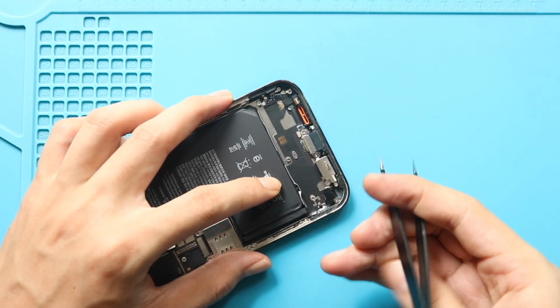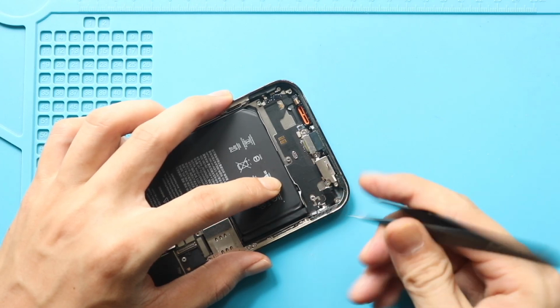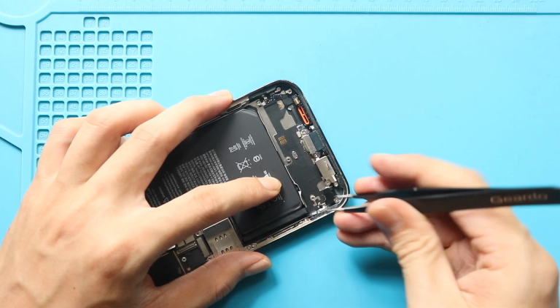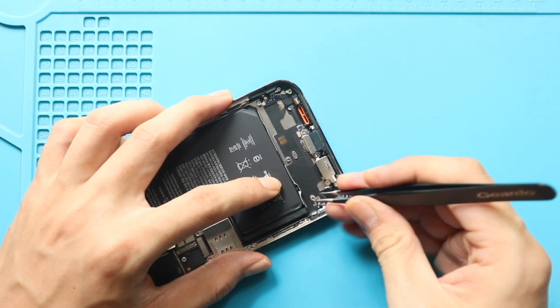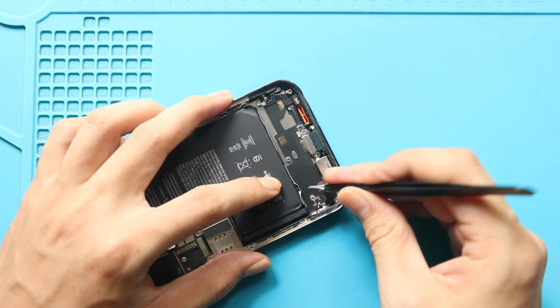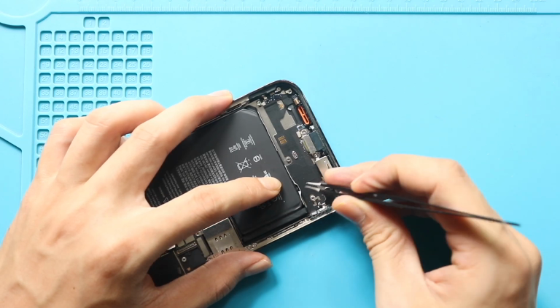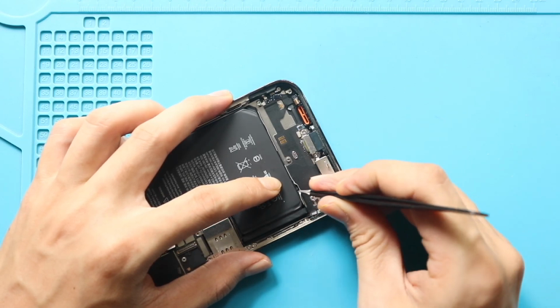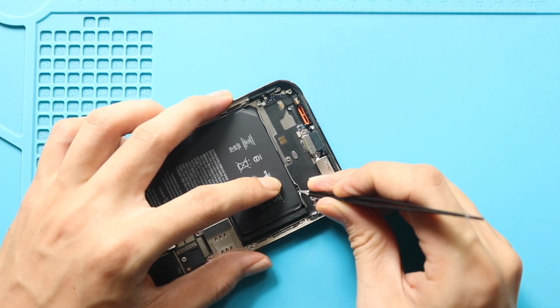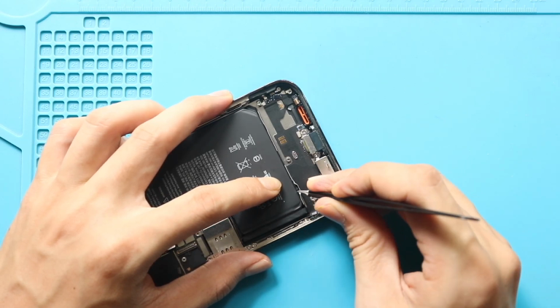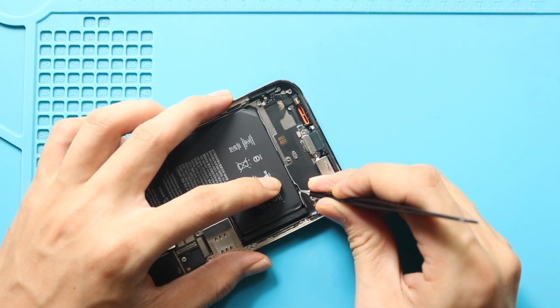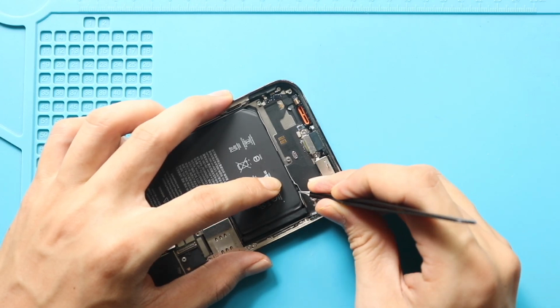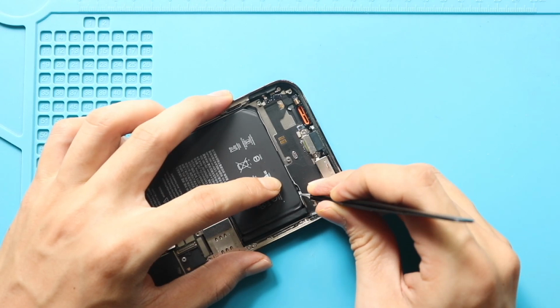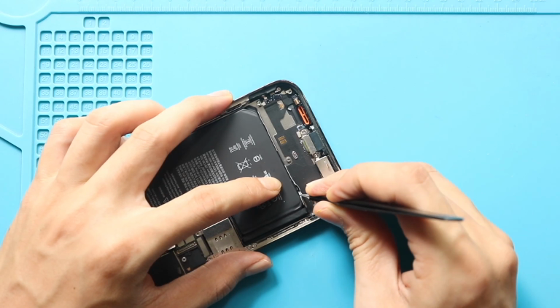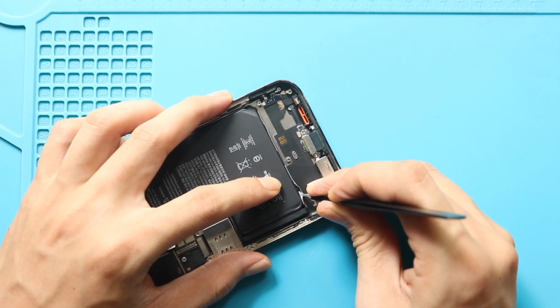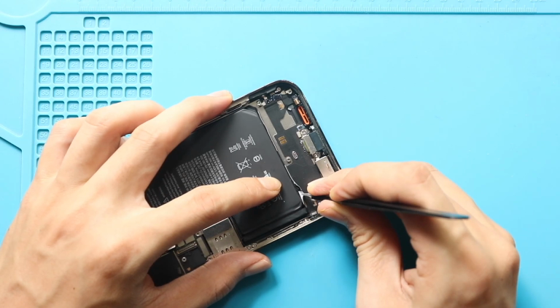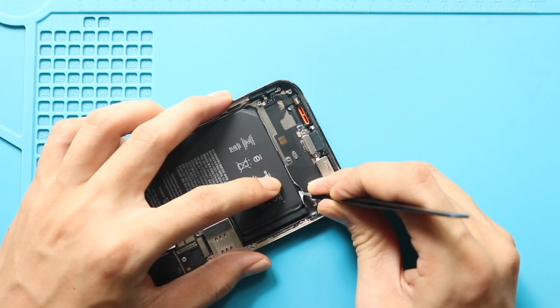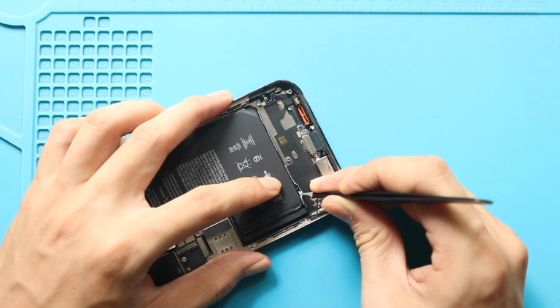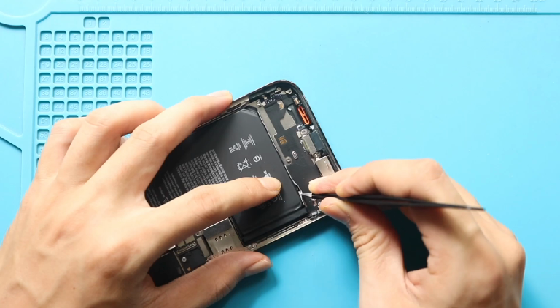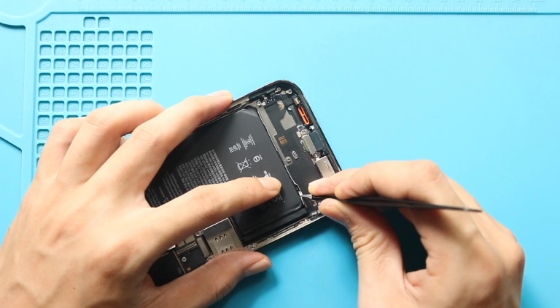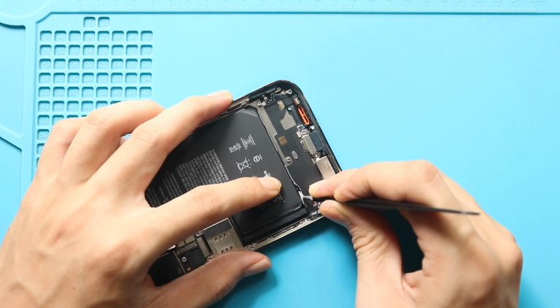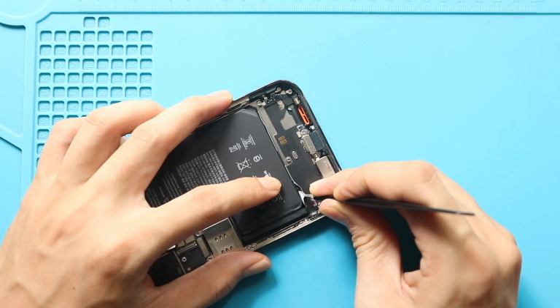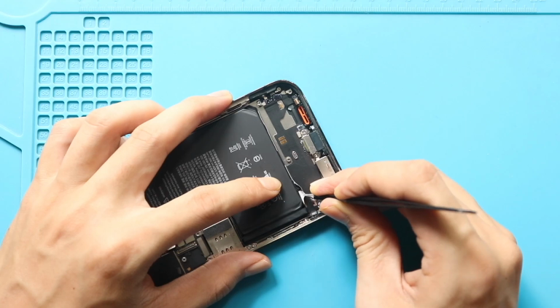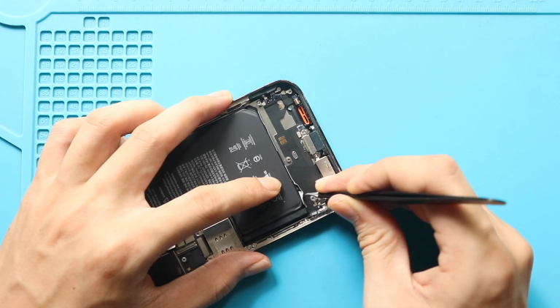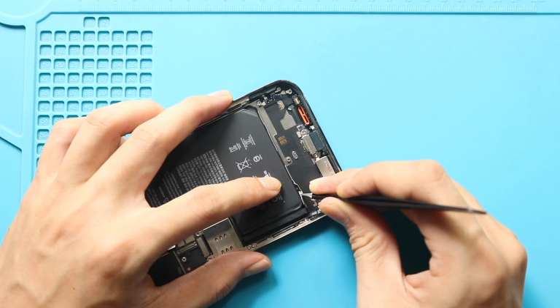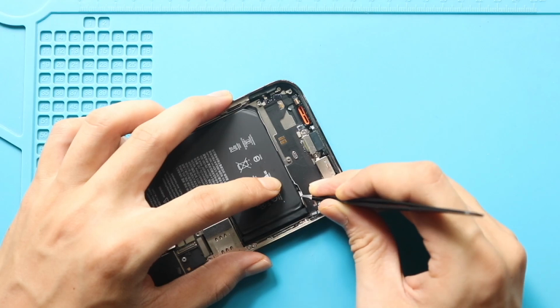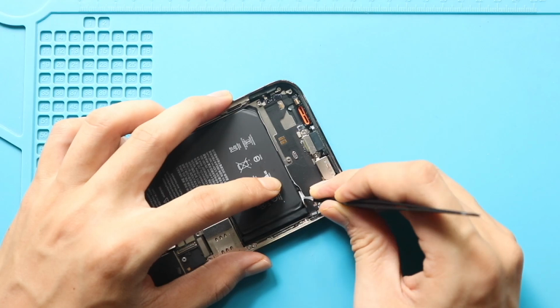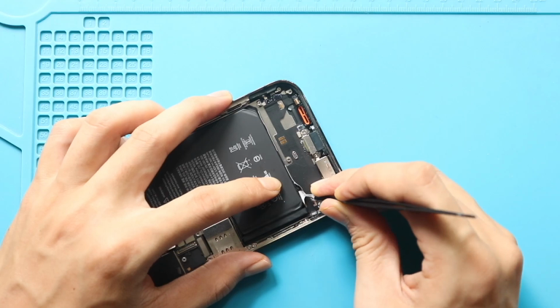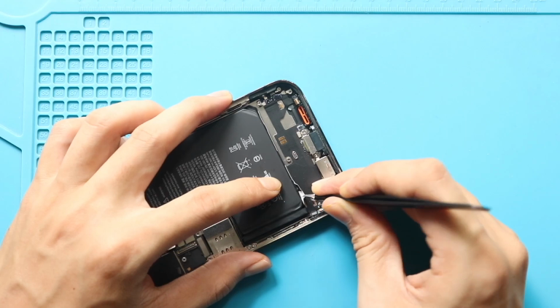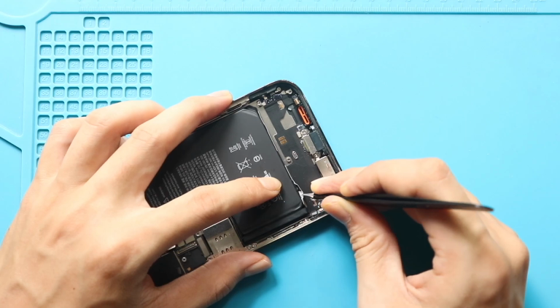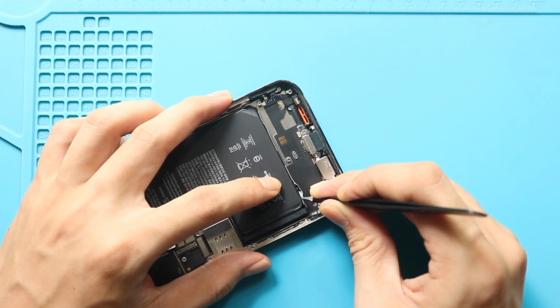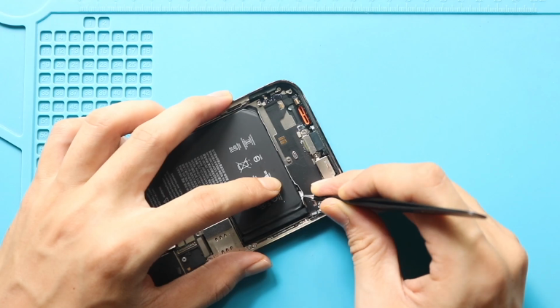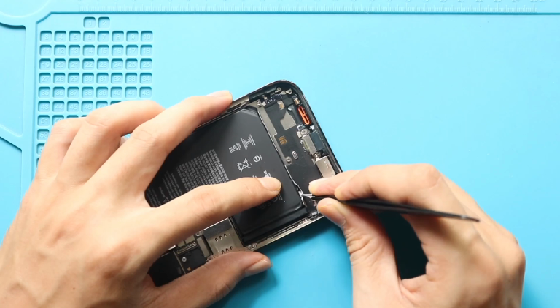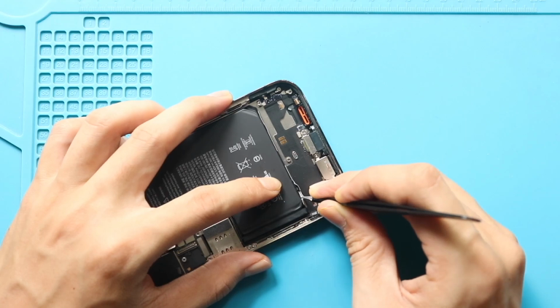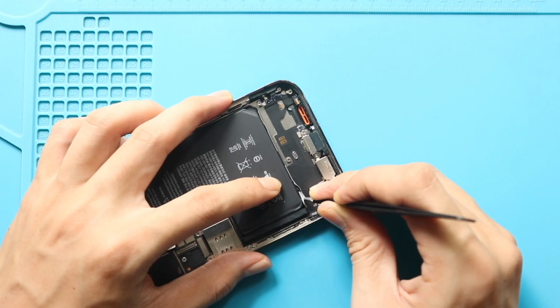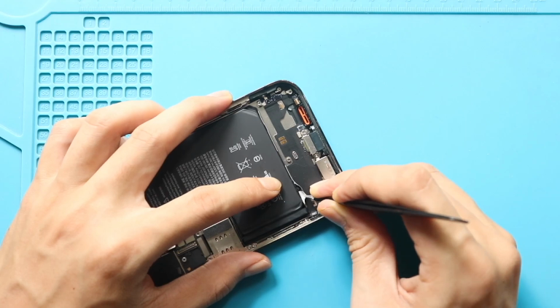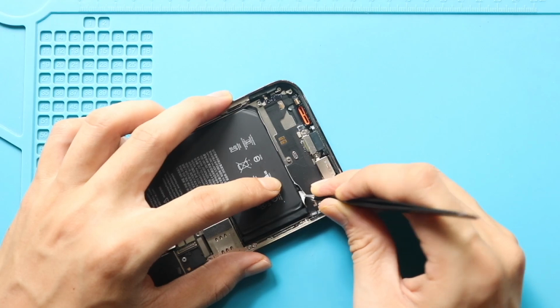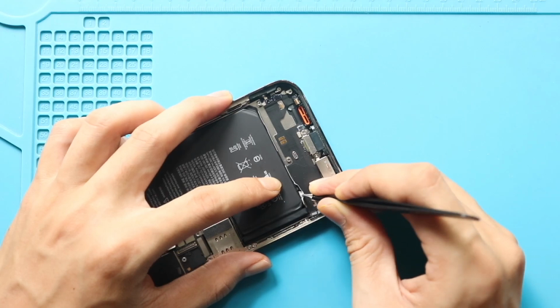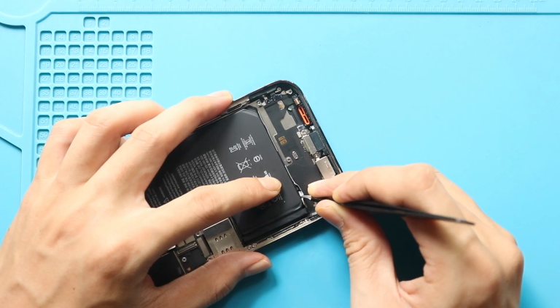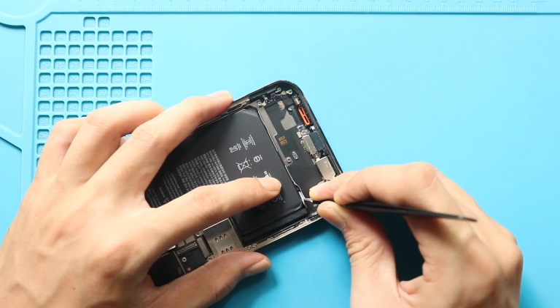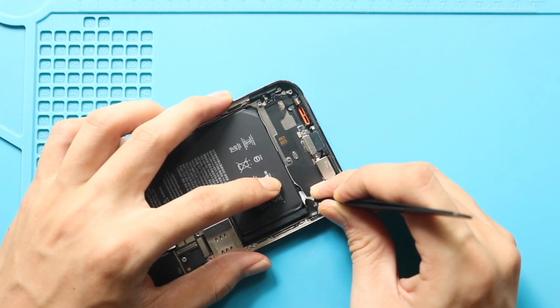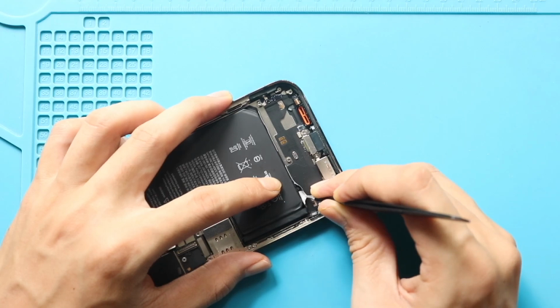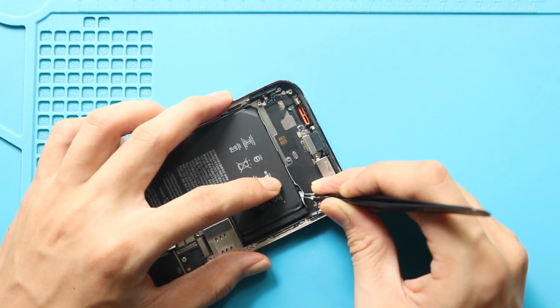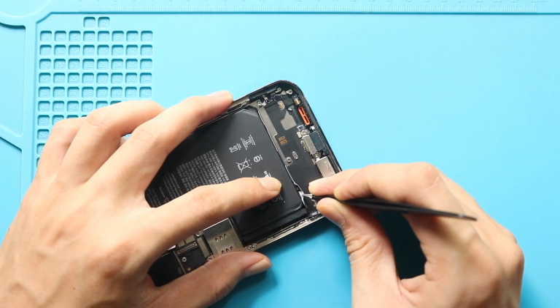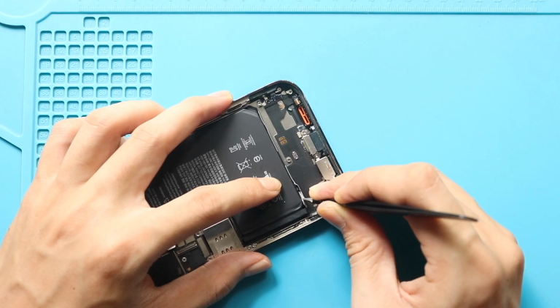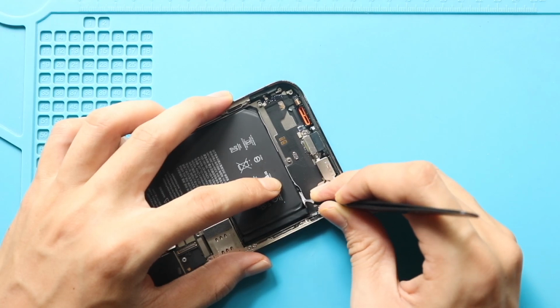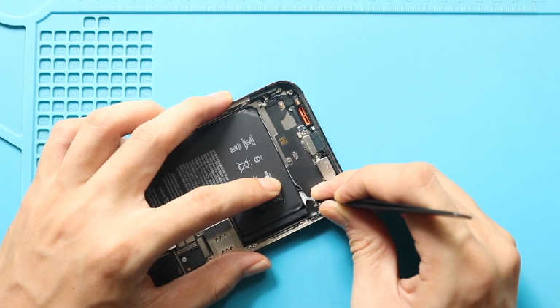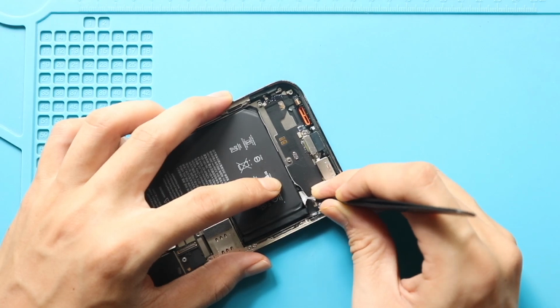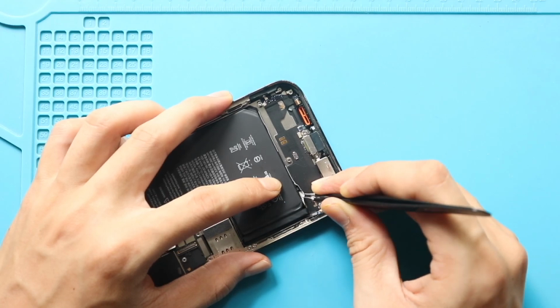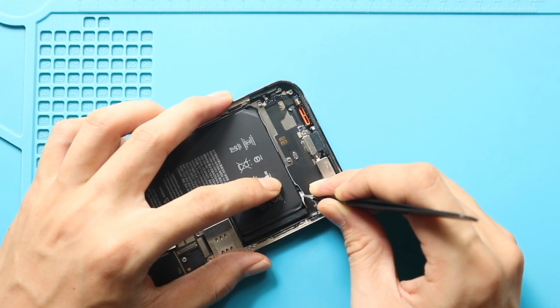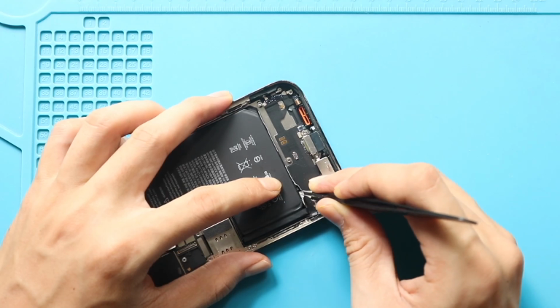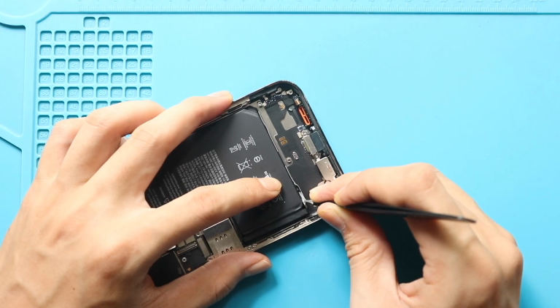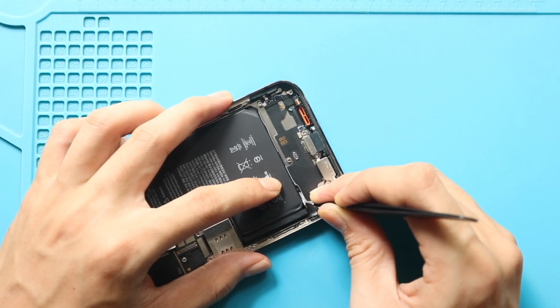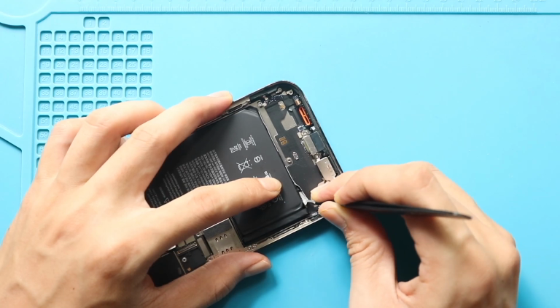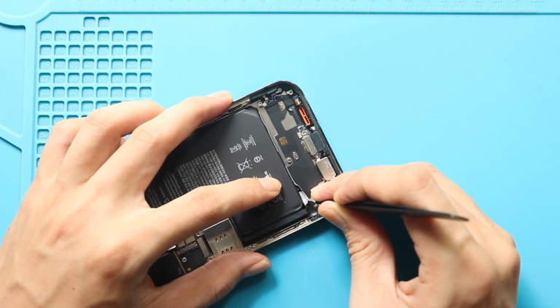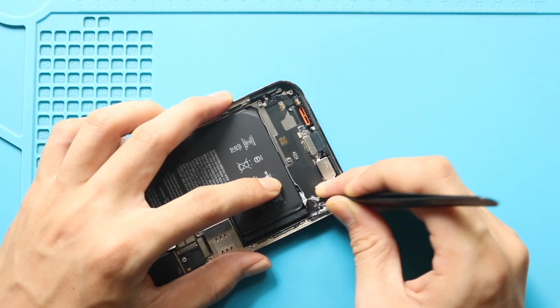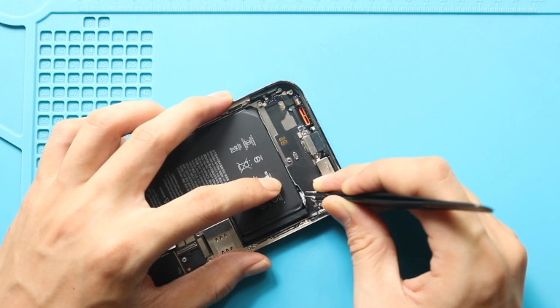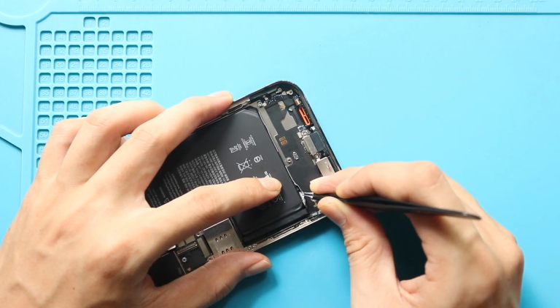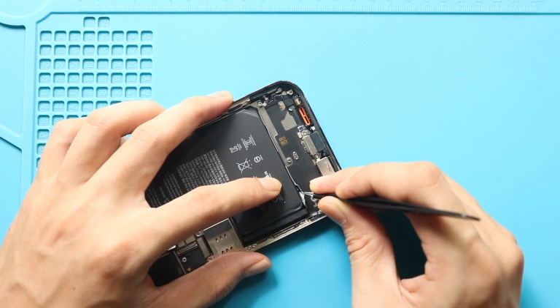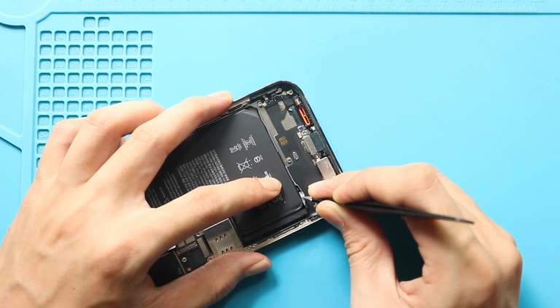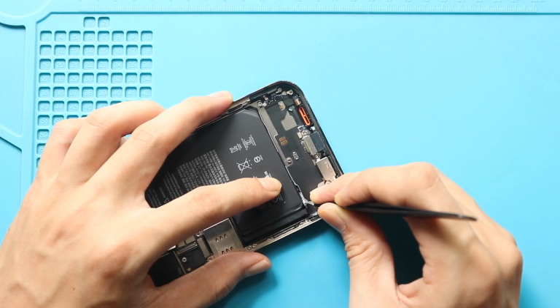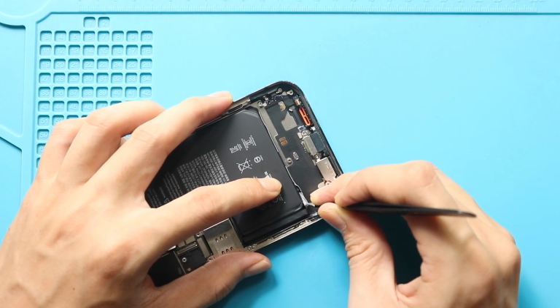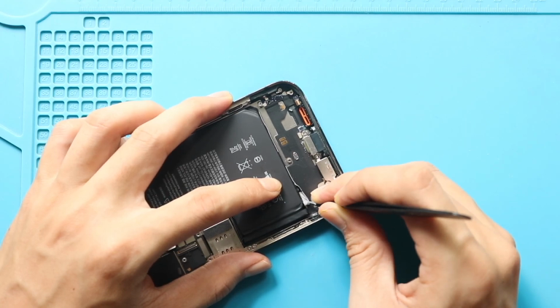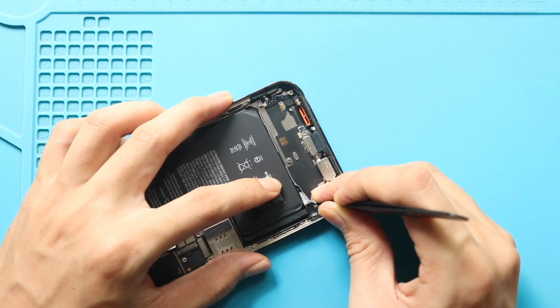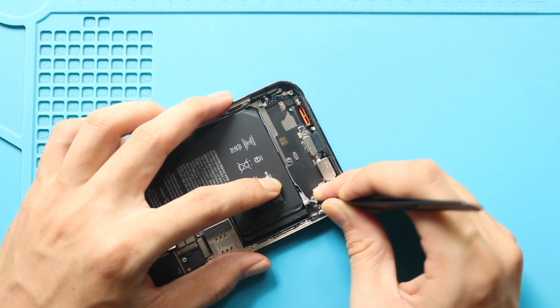If you have accidentally damaged the sticky tabs, gently use a pry tool to lift the battery from the body.